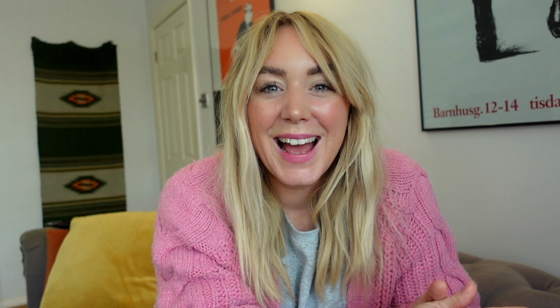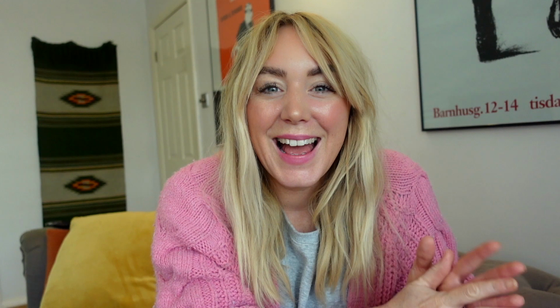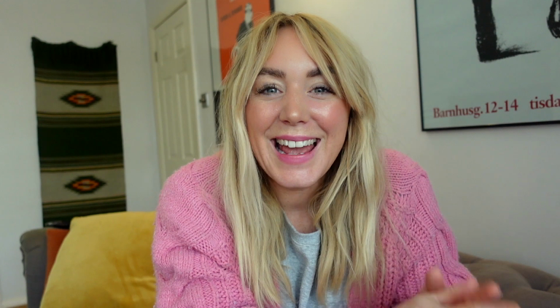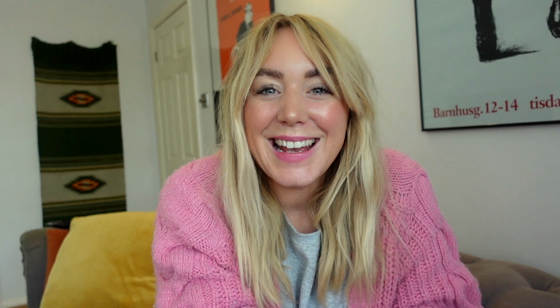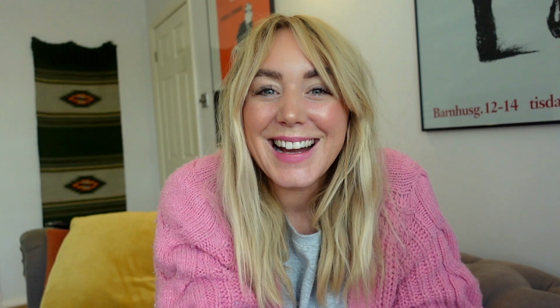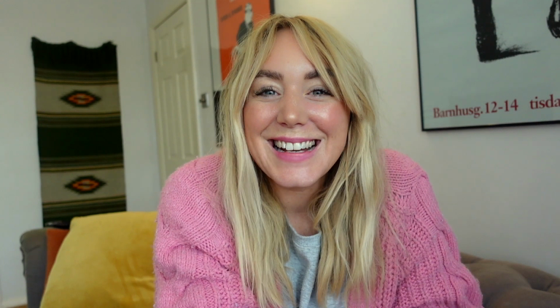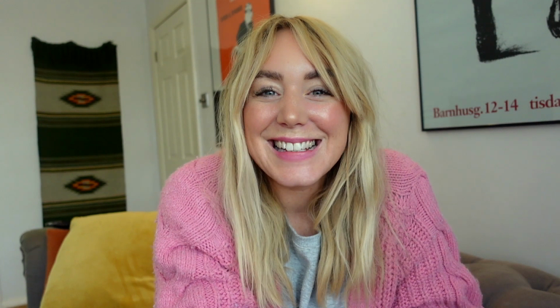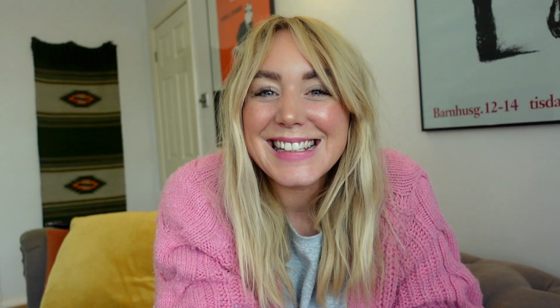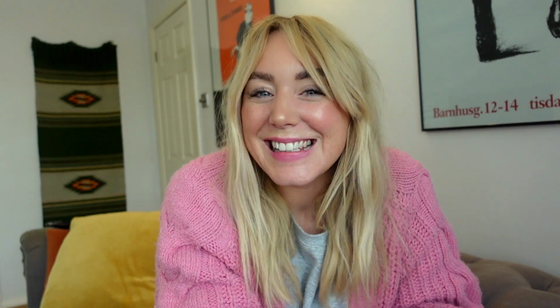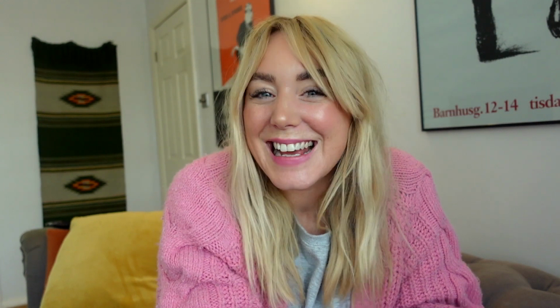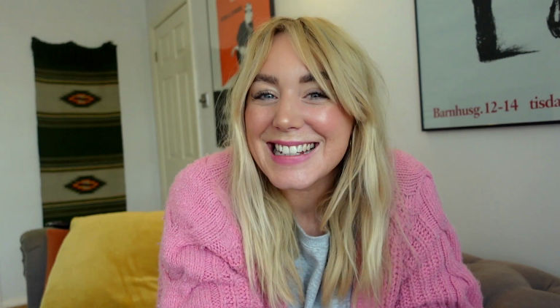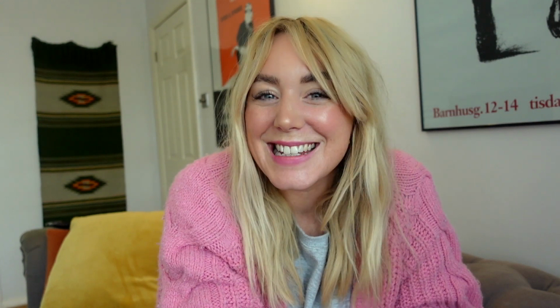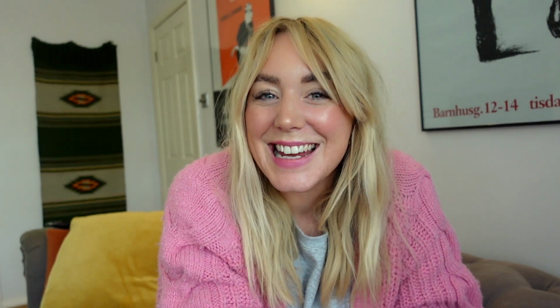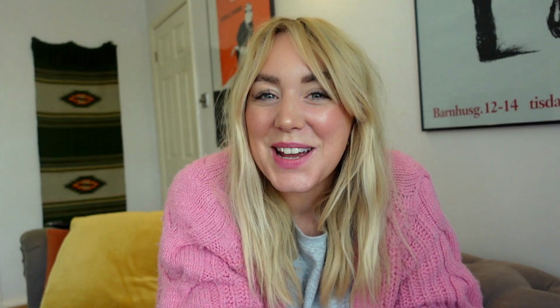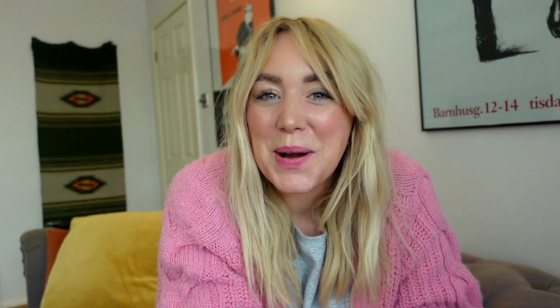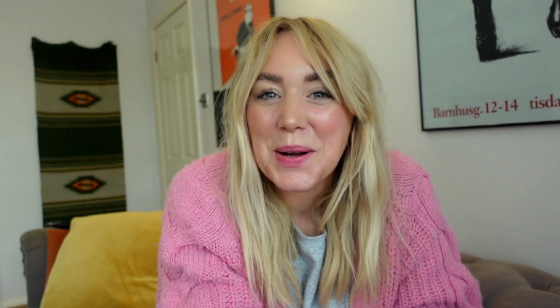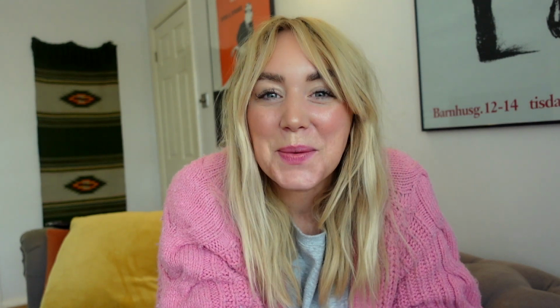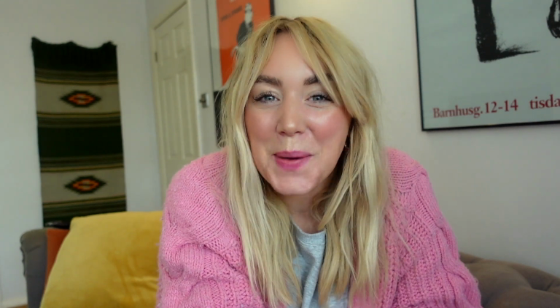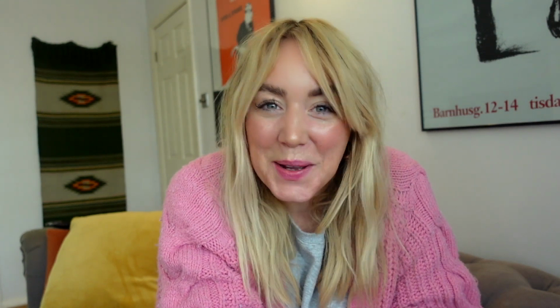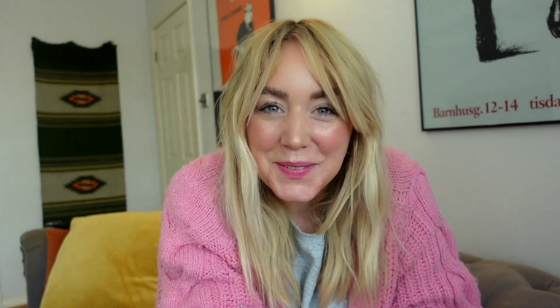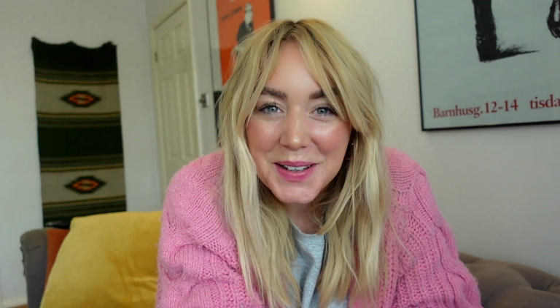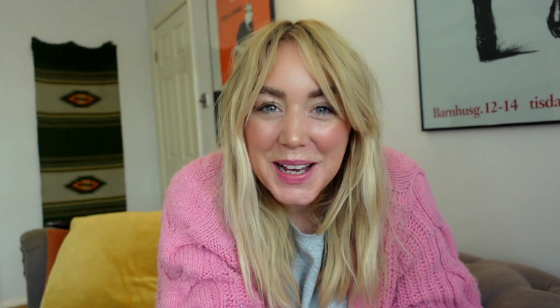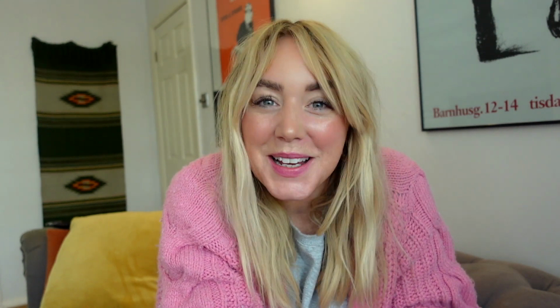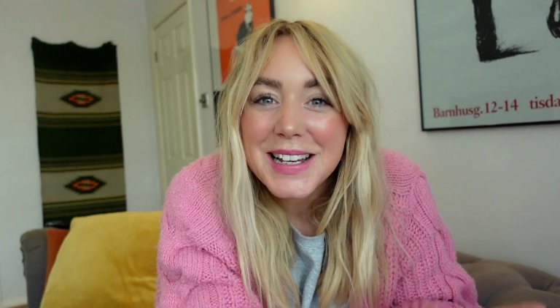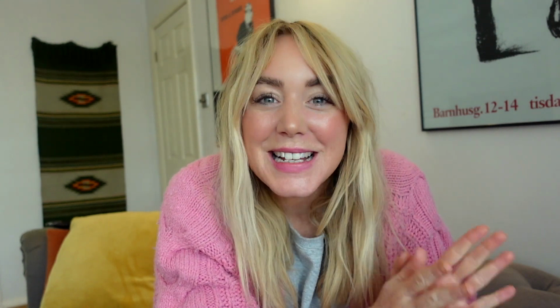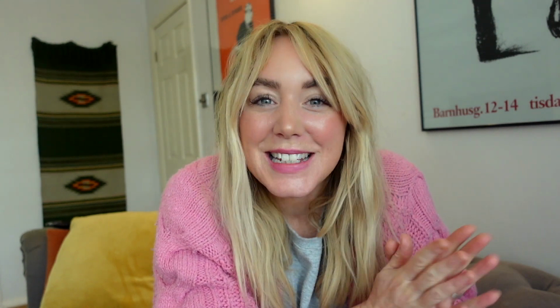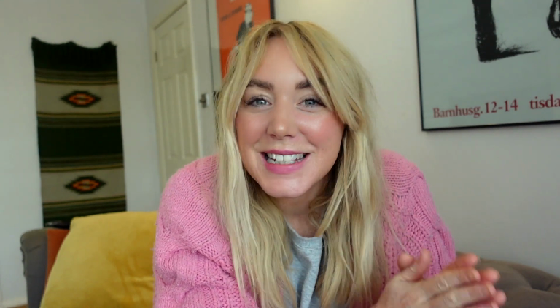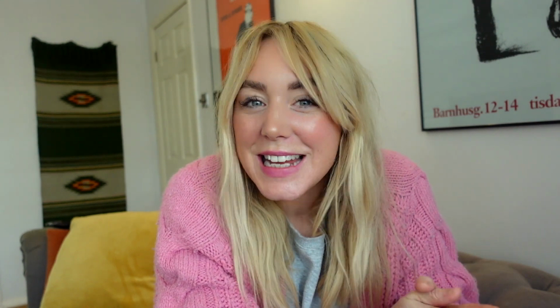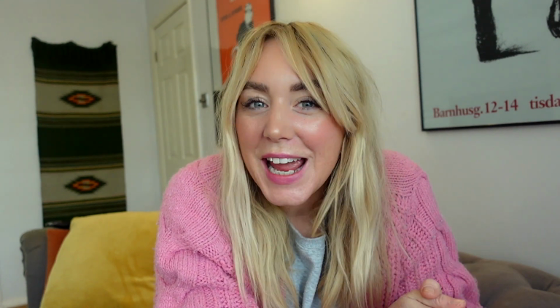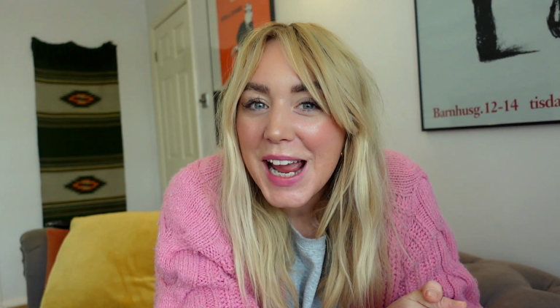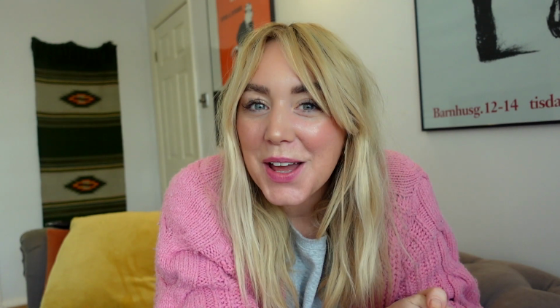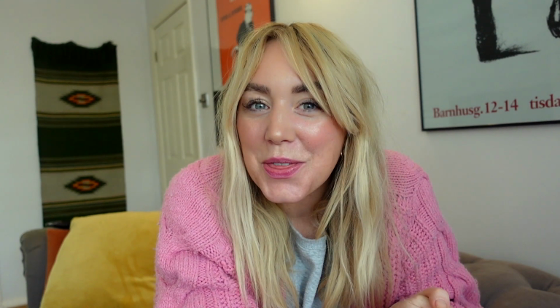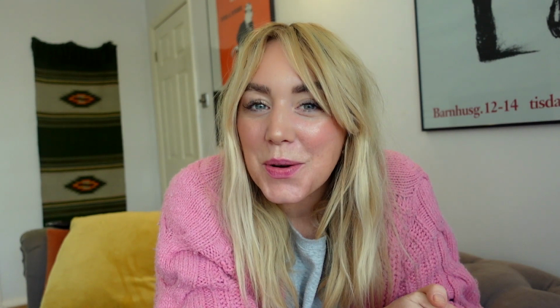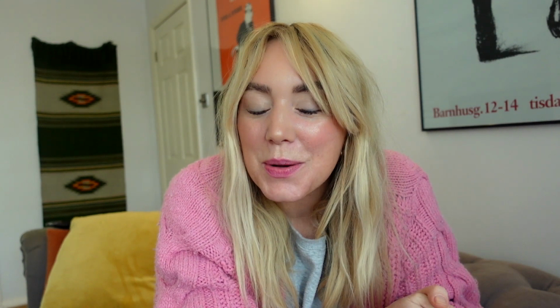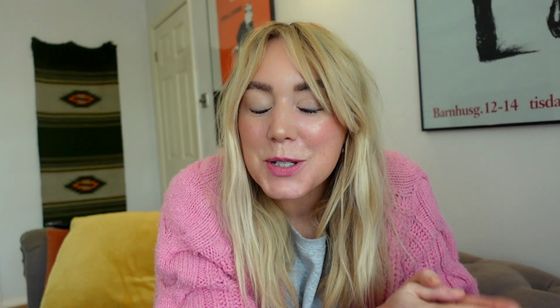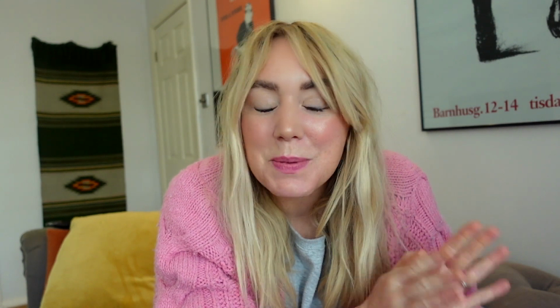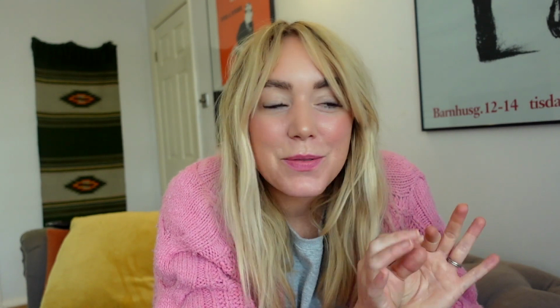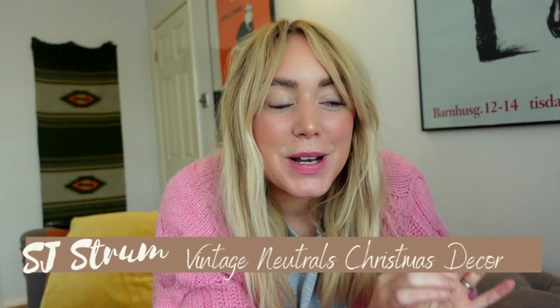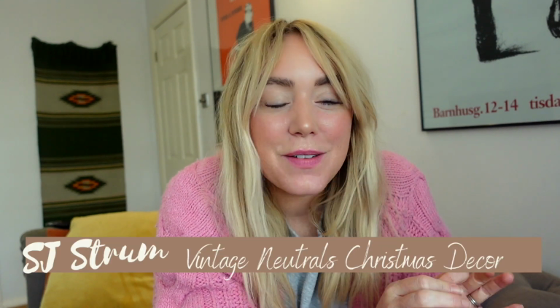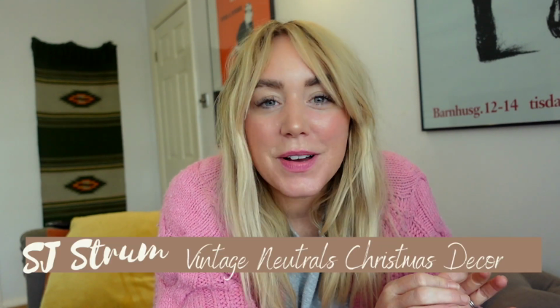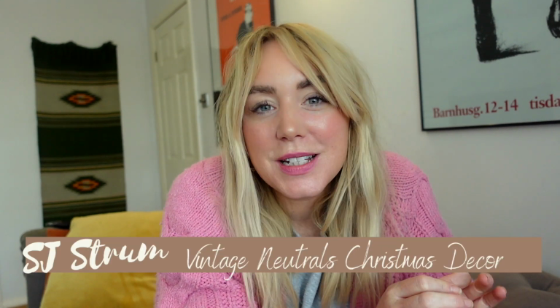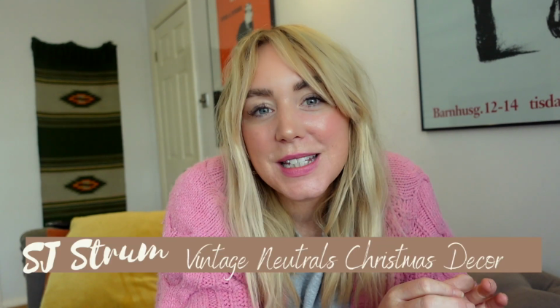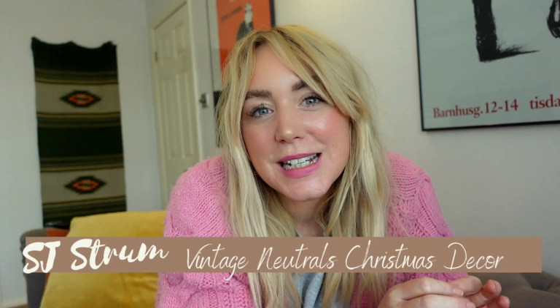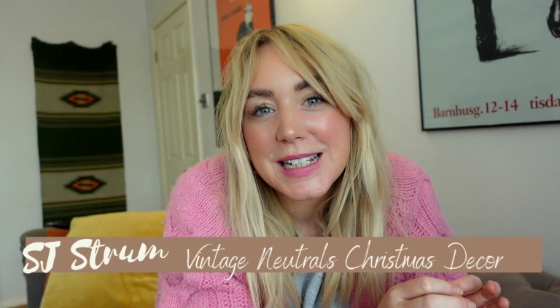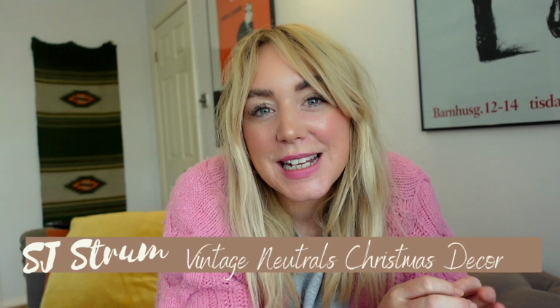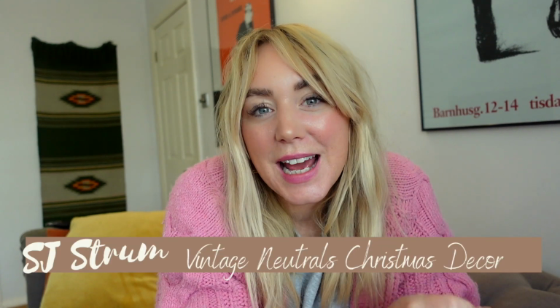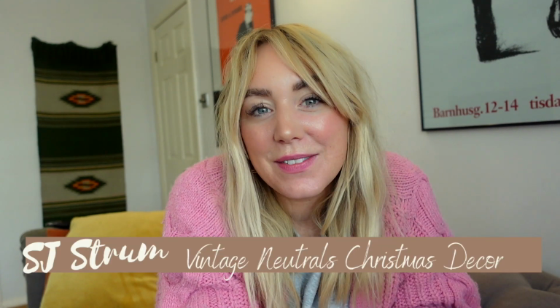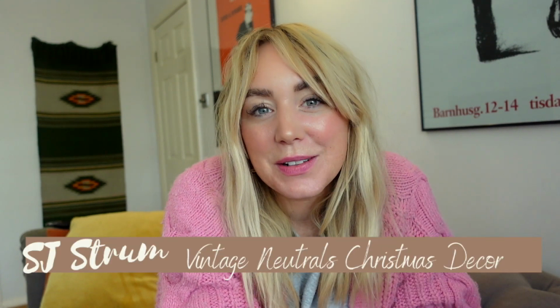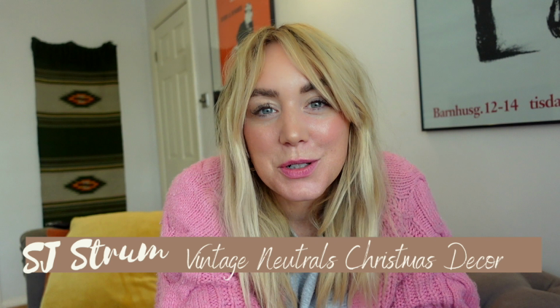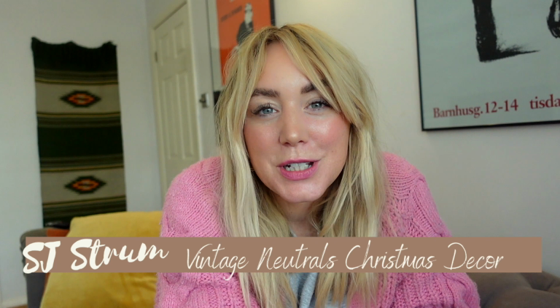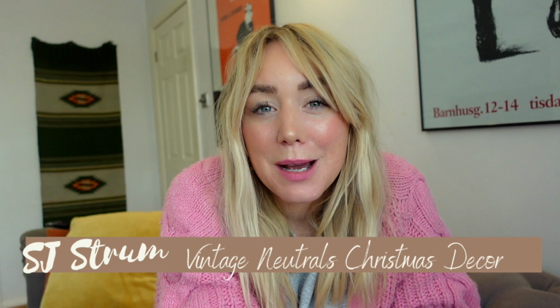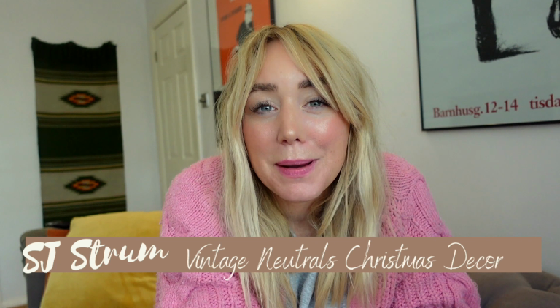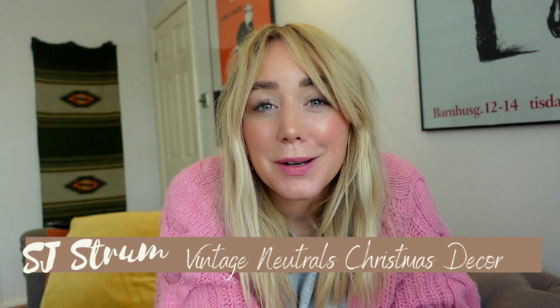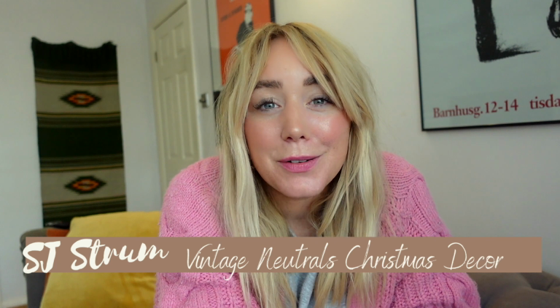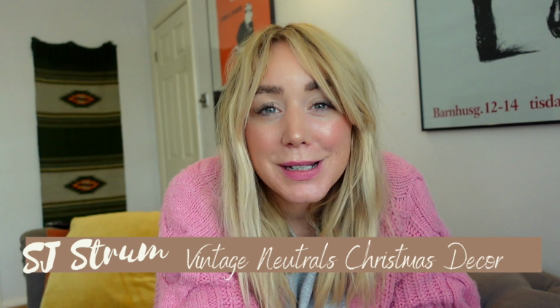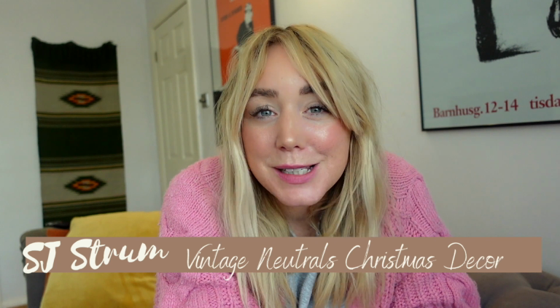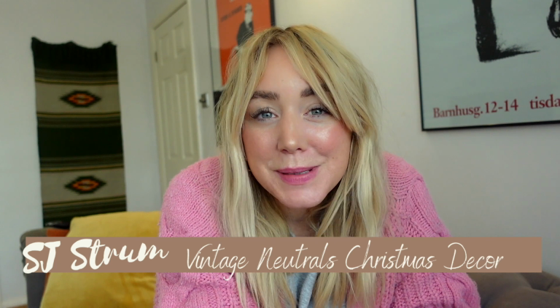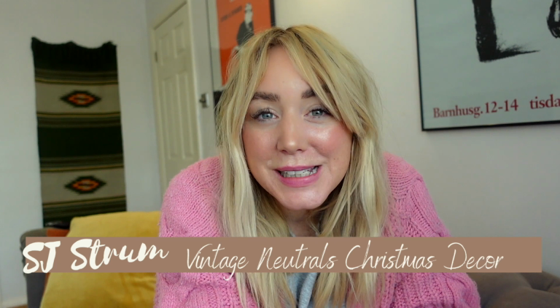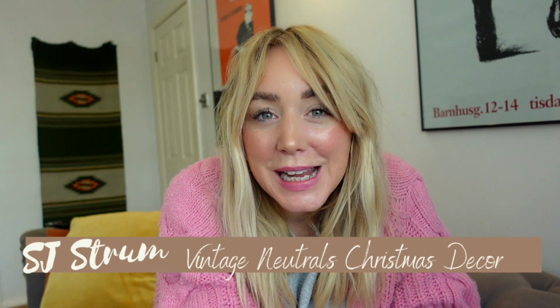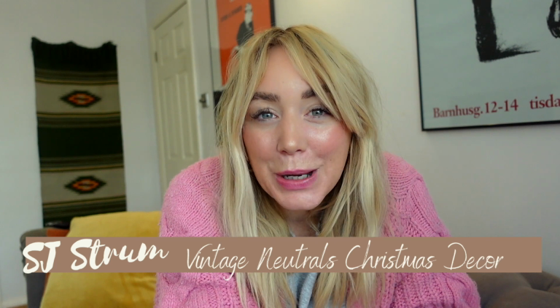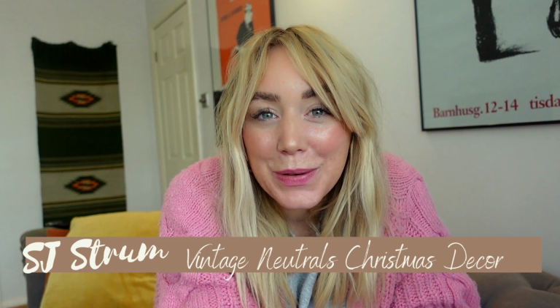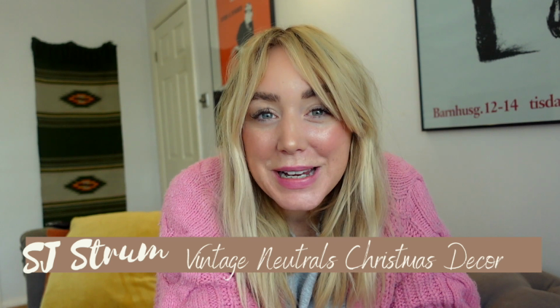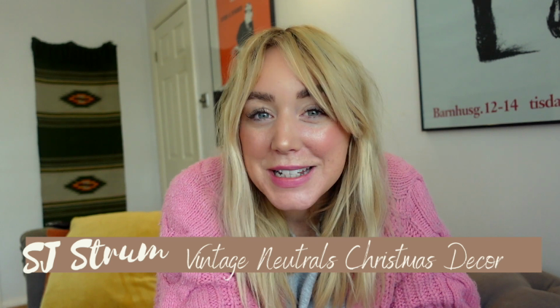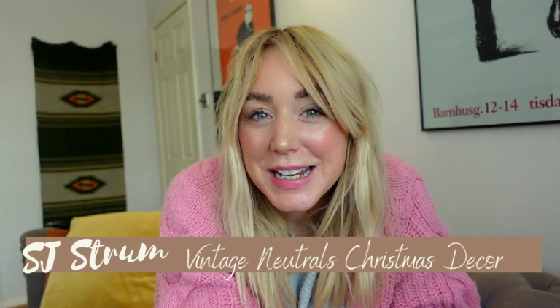Hey guys, it's SJ, welcome over. Today I thought it would be really fun to sit and have a little chat about Christmas decorations.